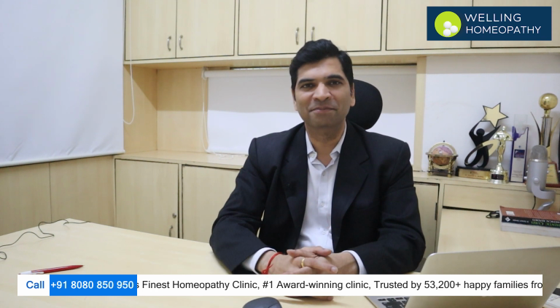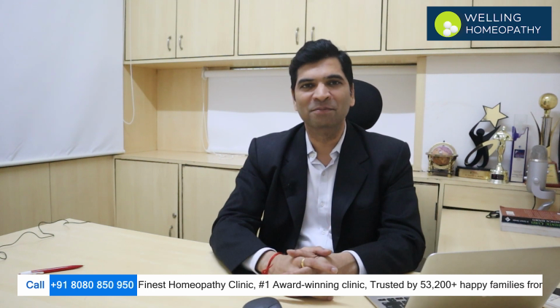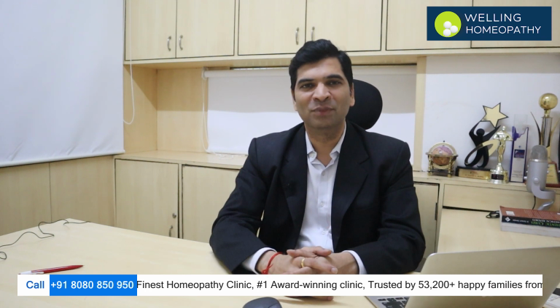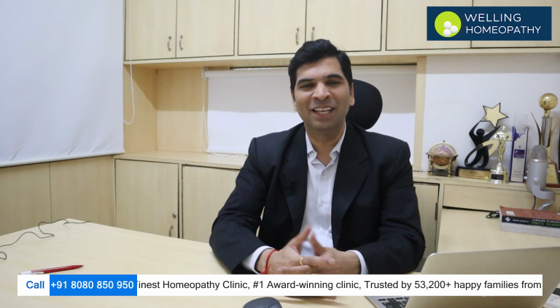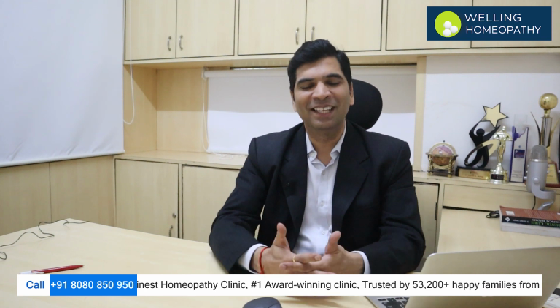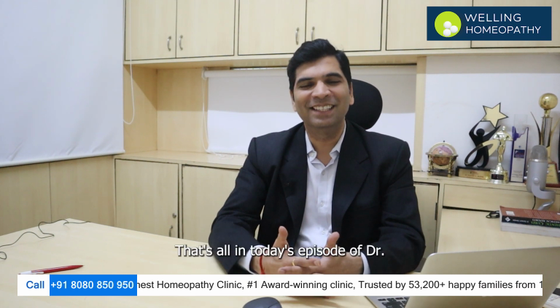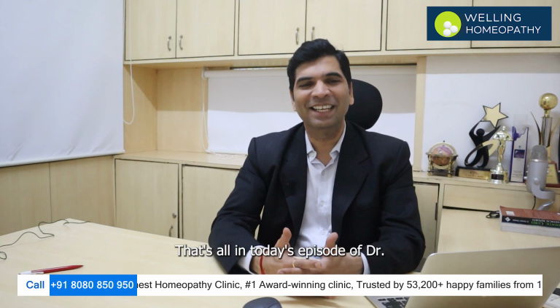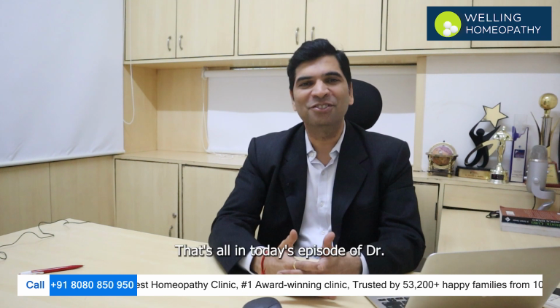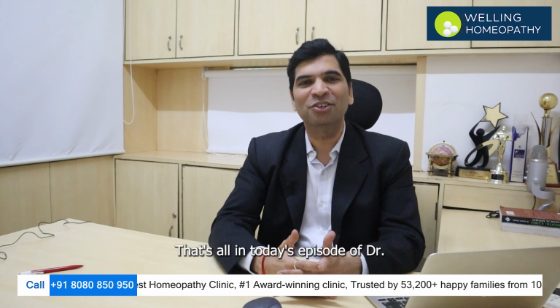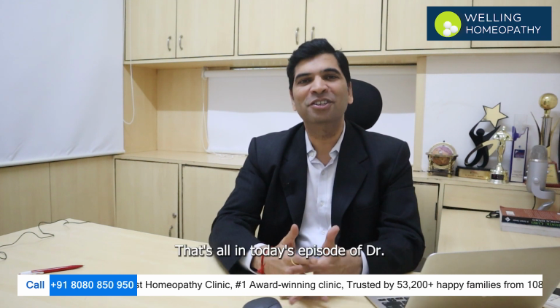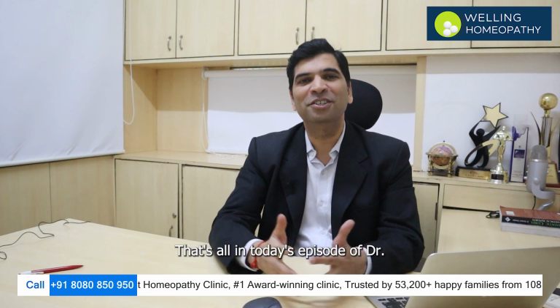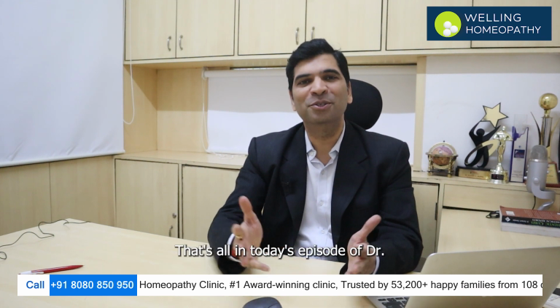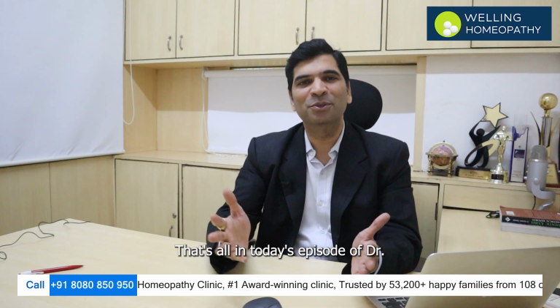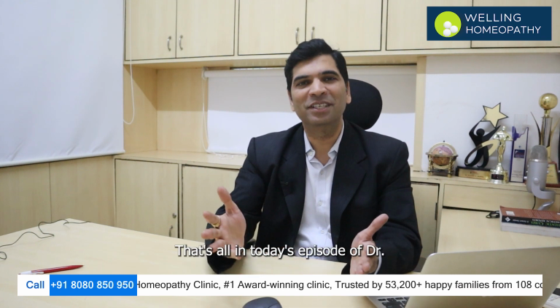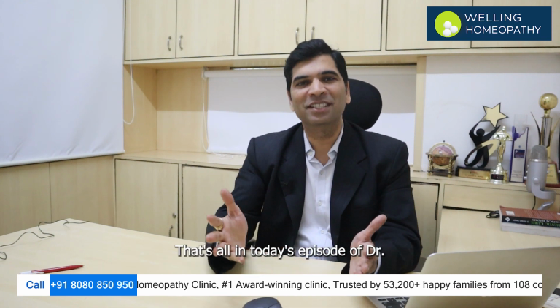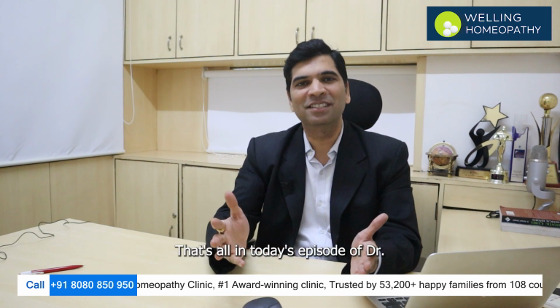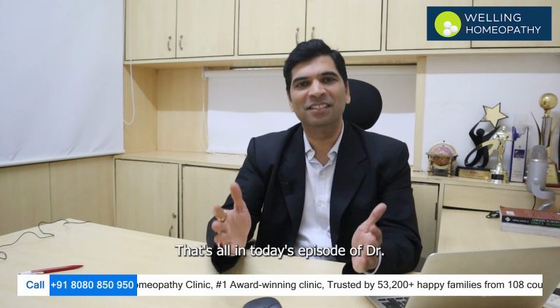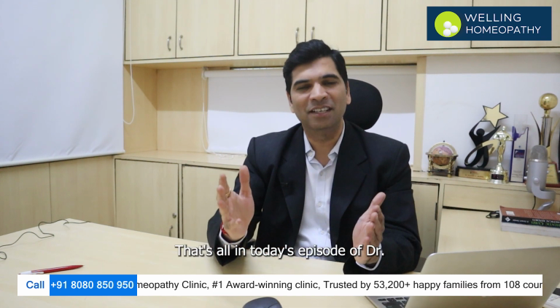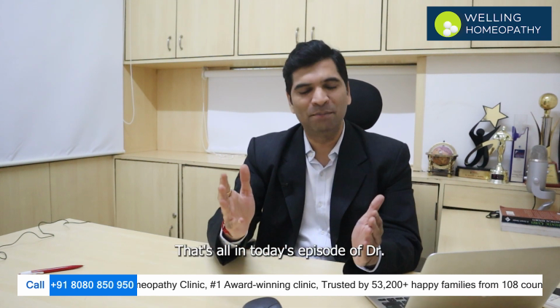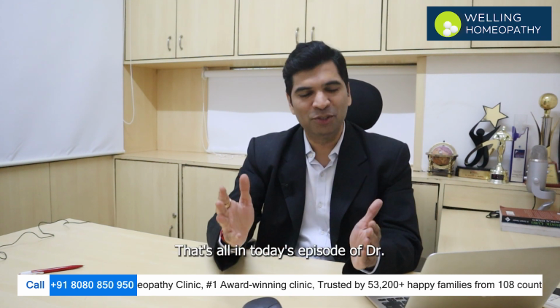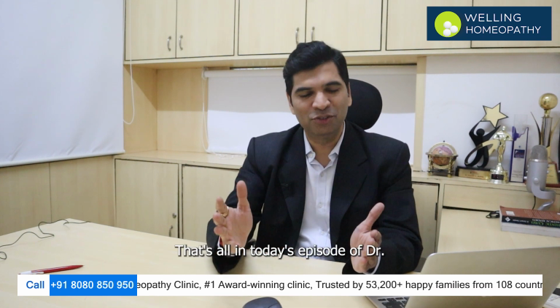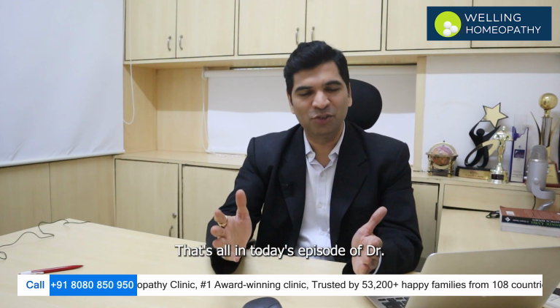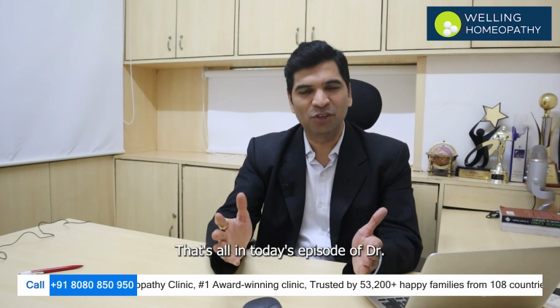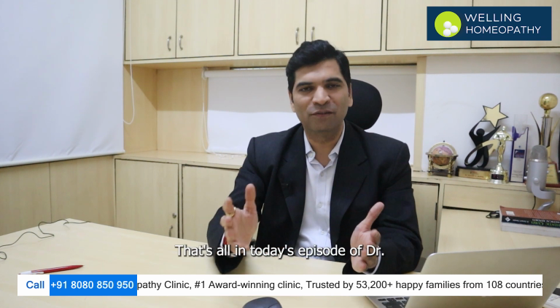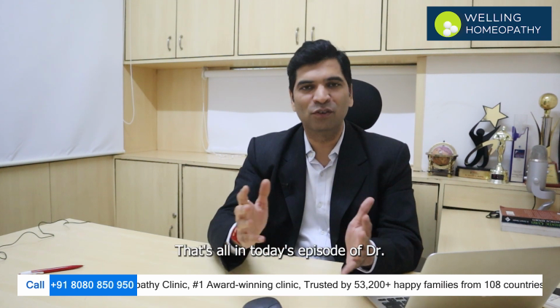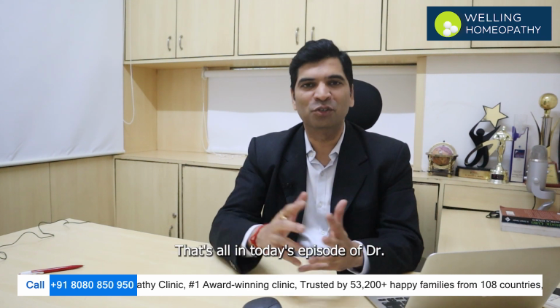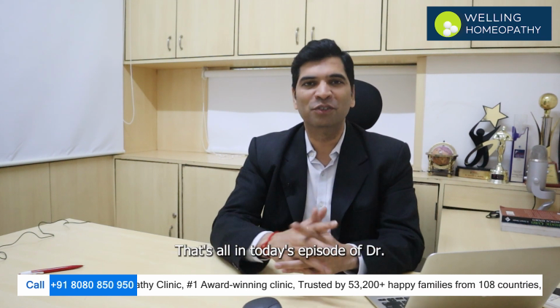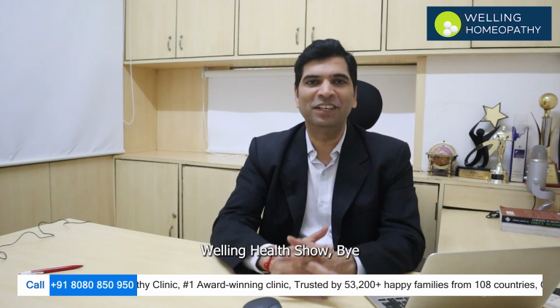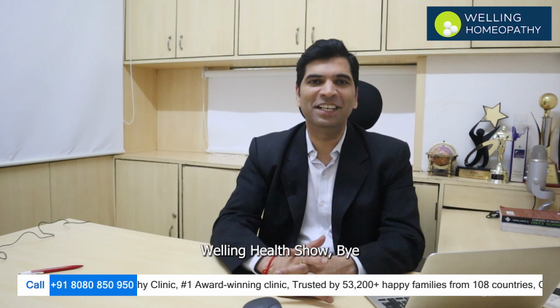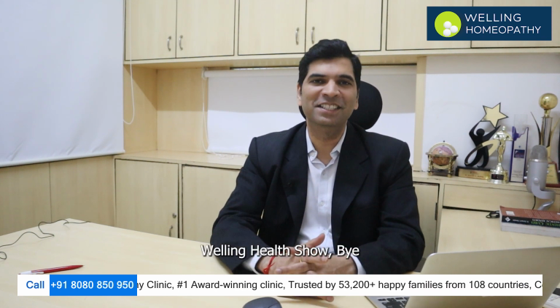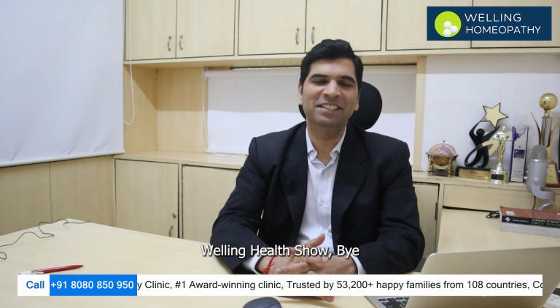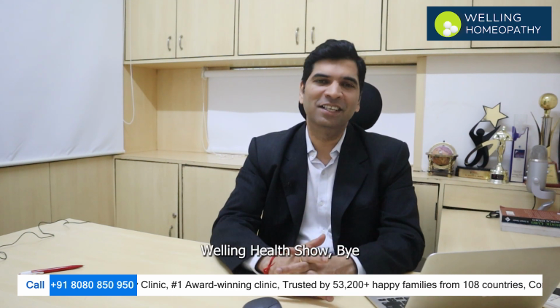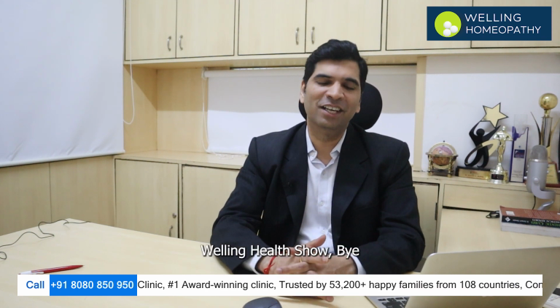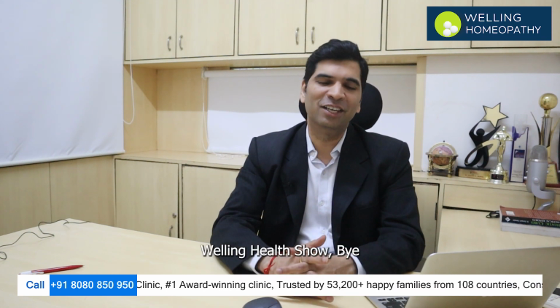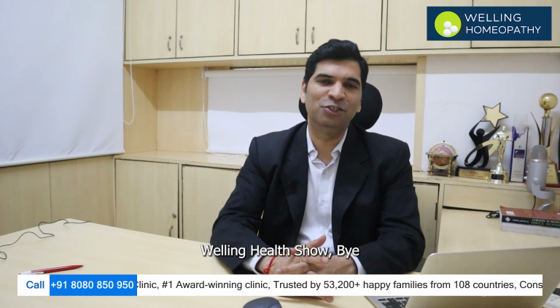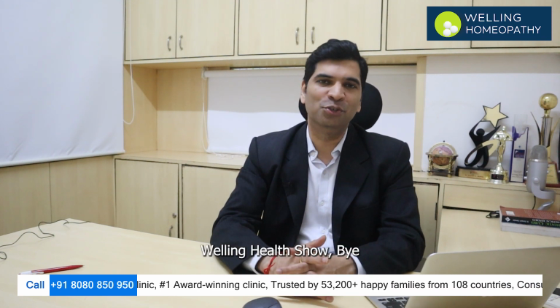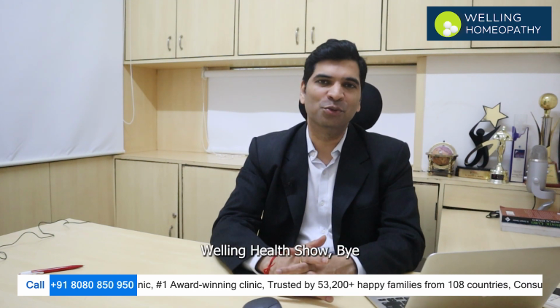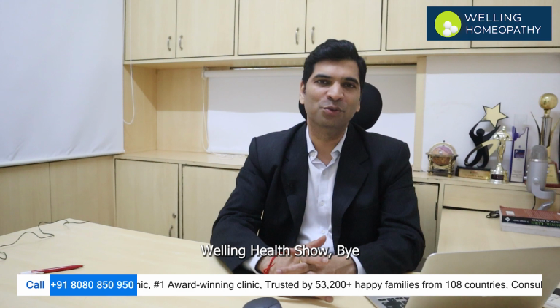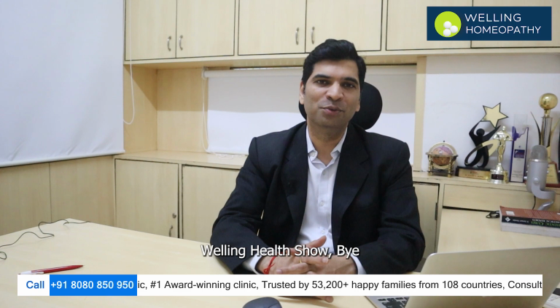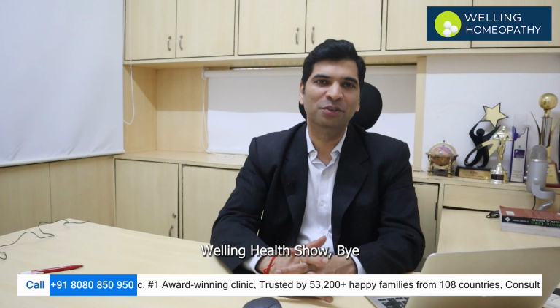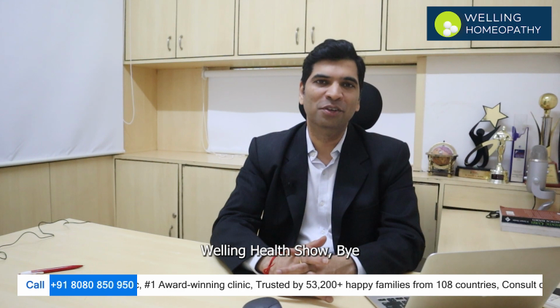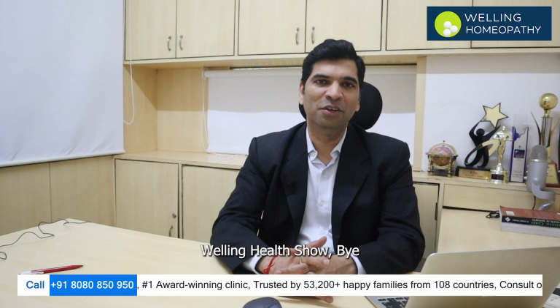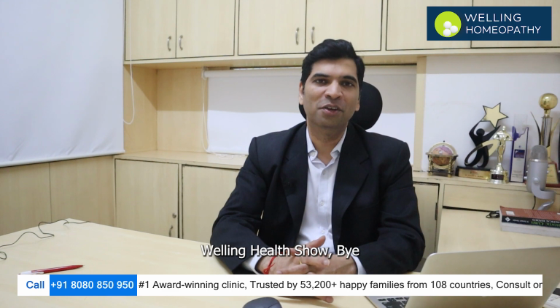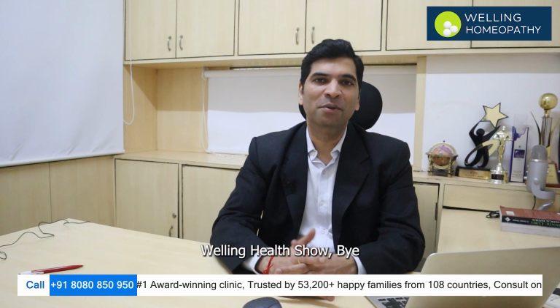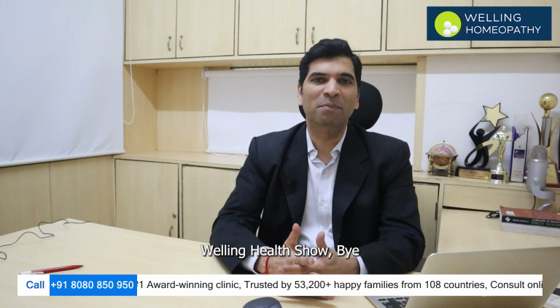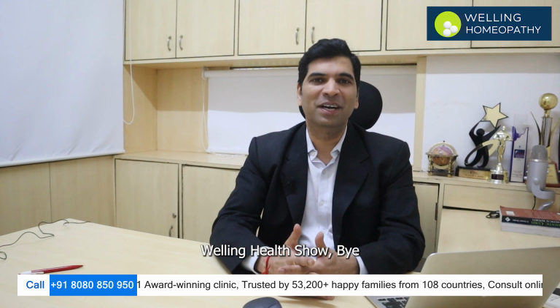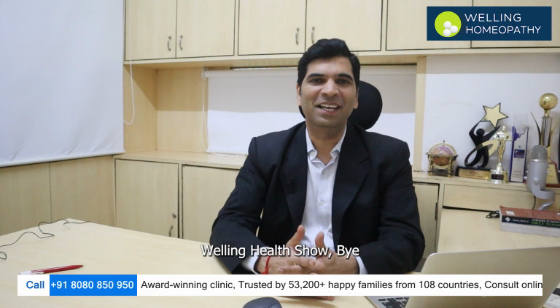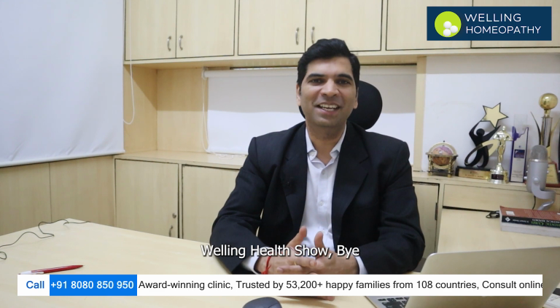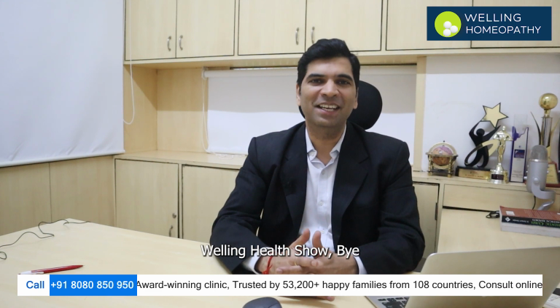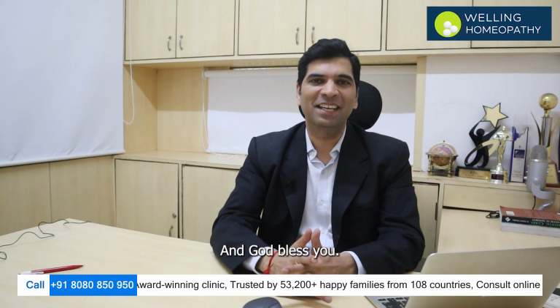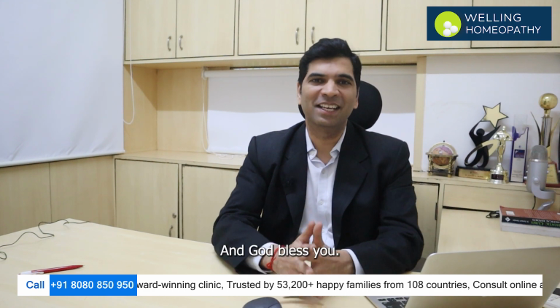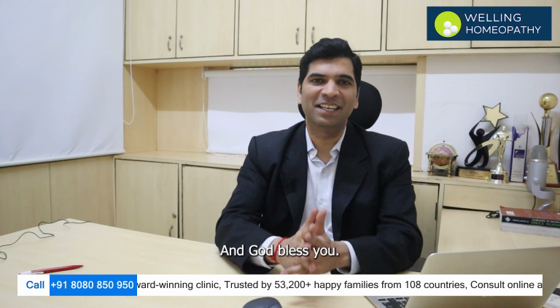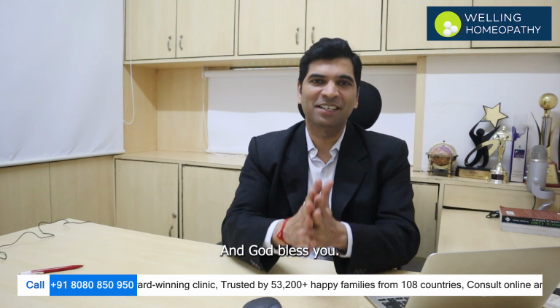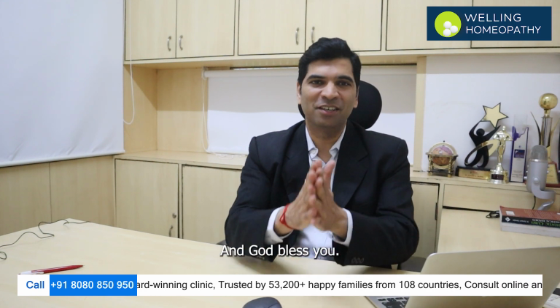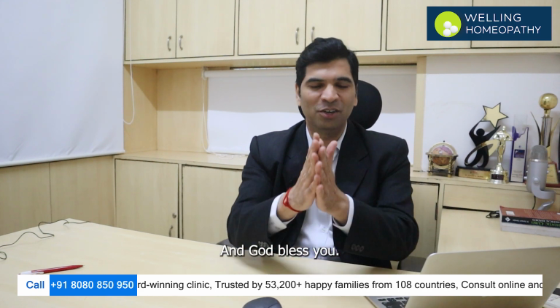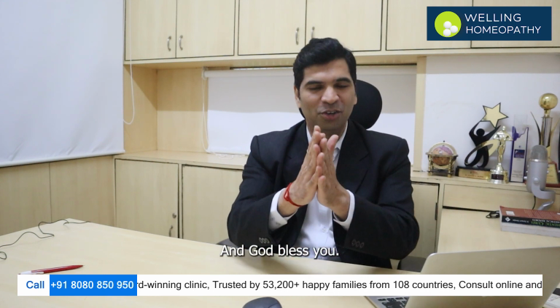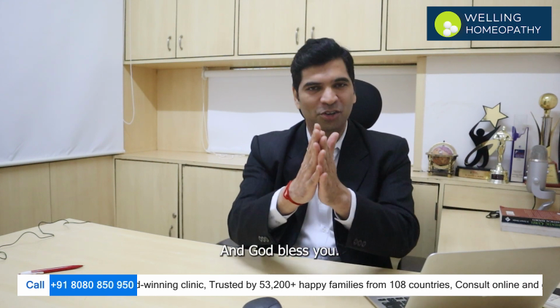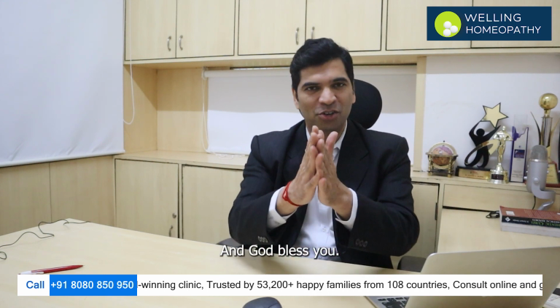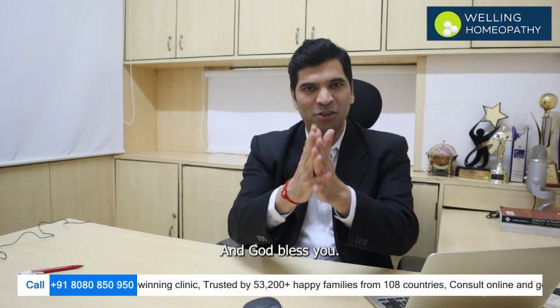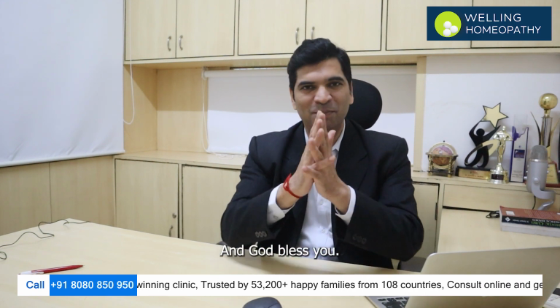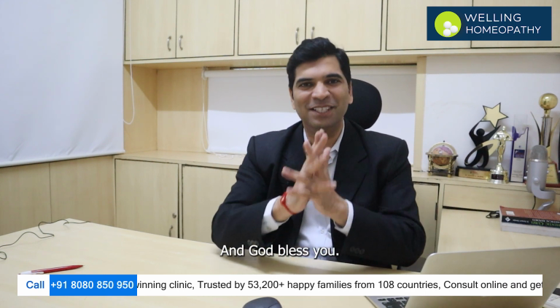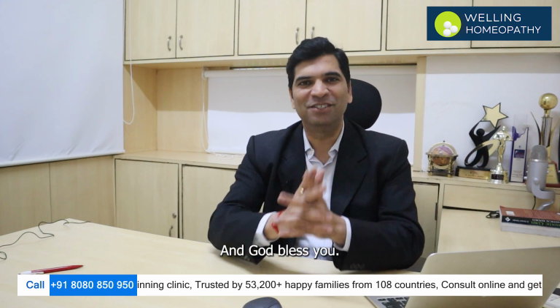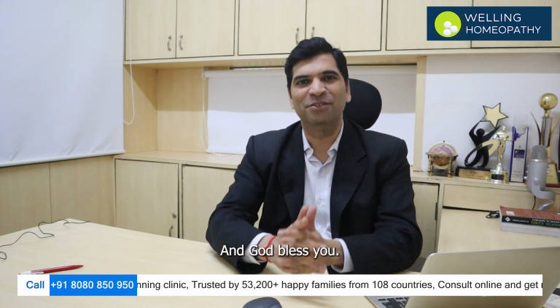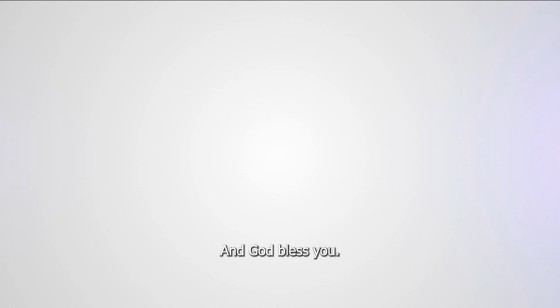That's all in today's episode of Dr. Welling's Health Show. Bye and God bless you.